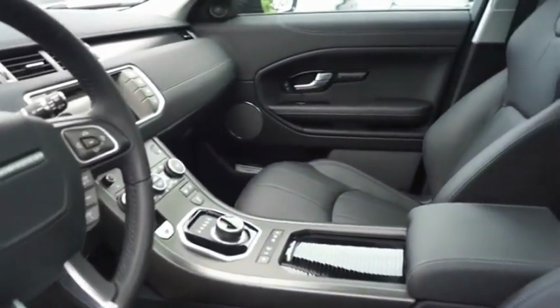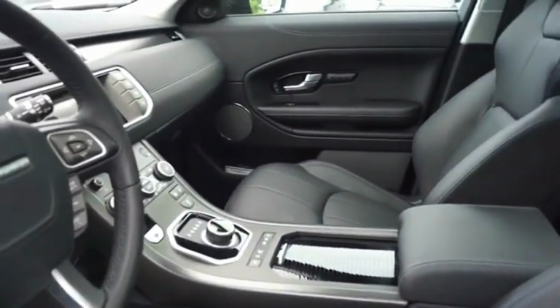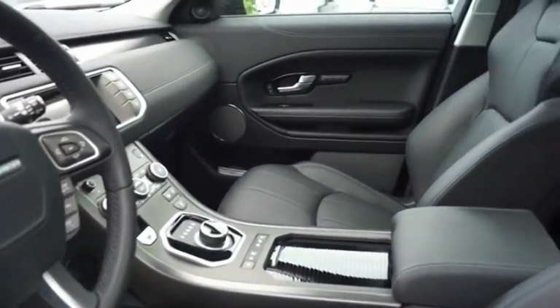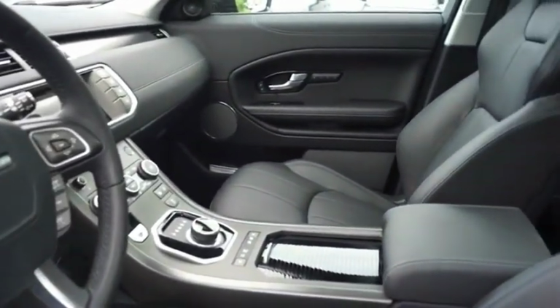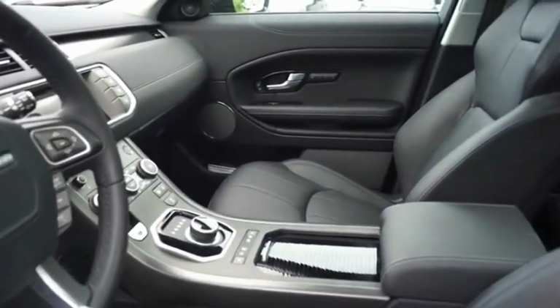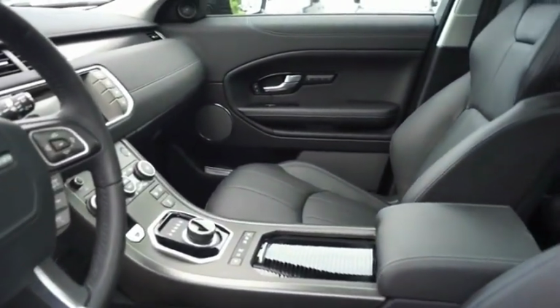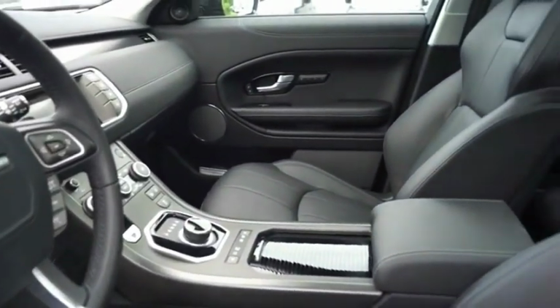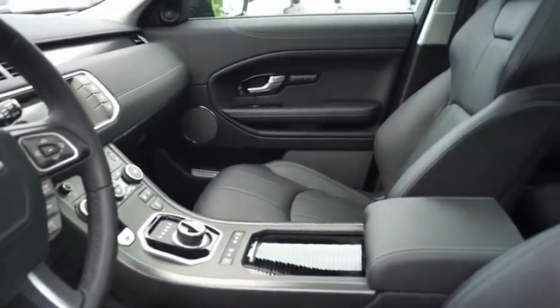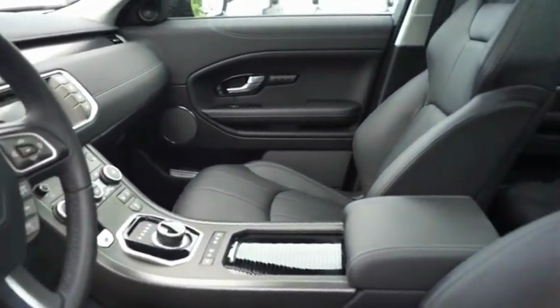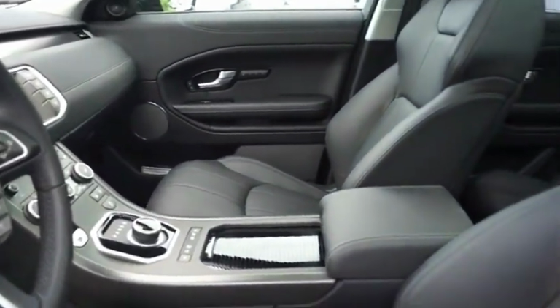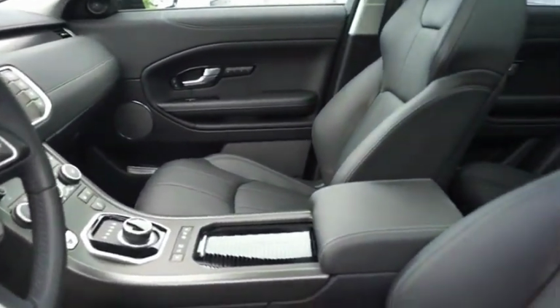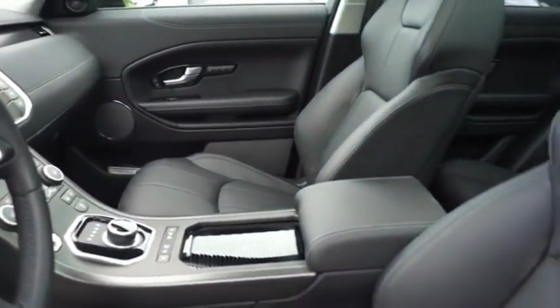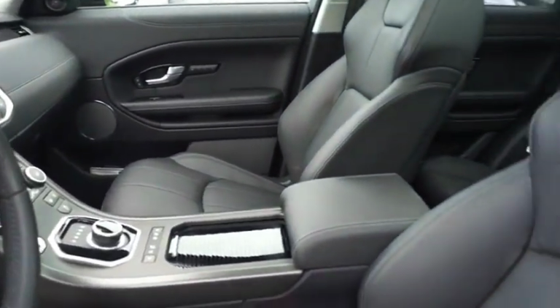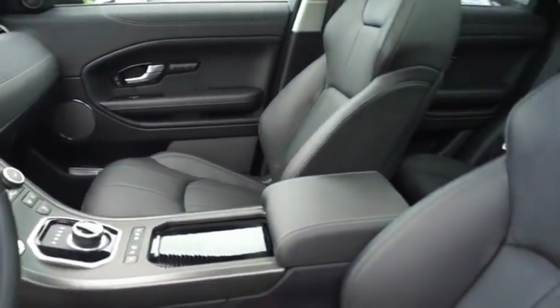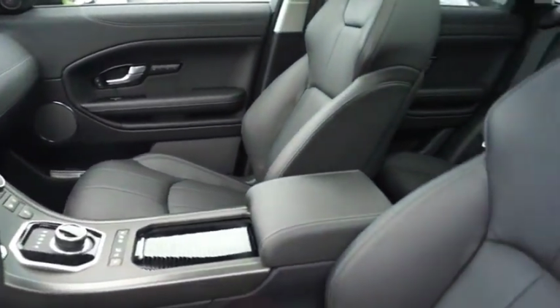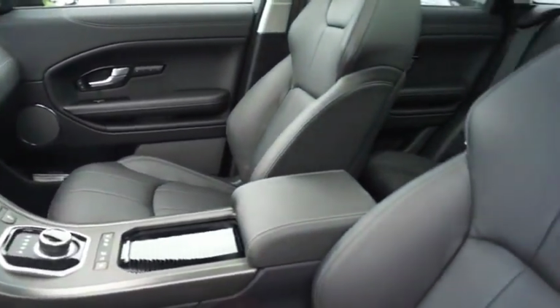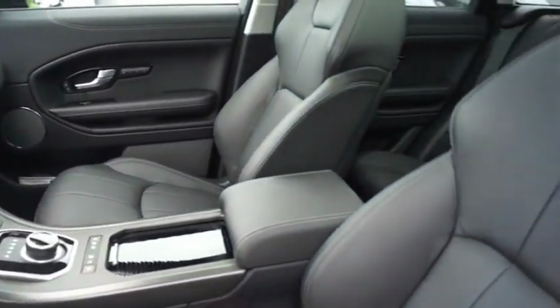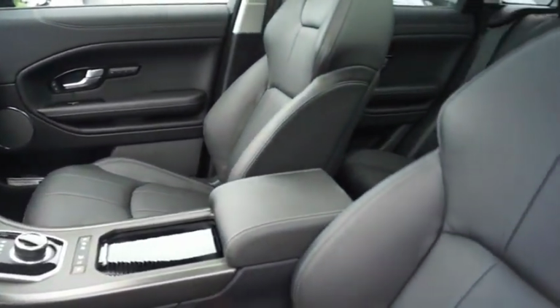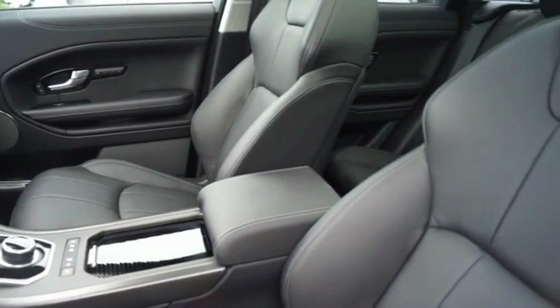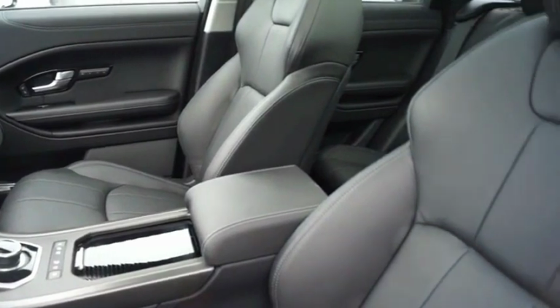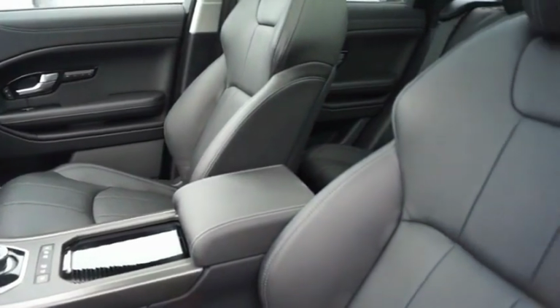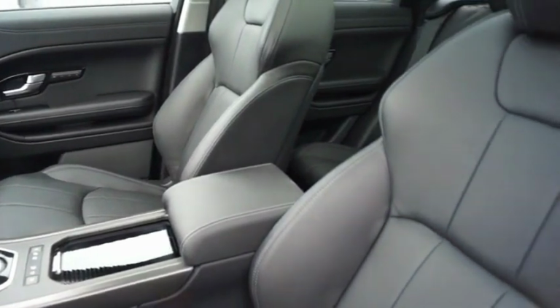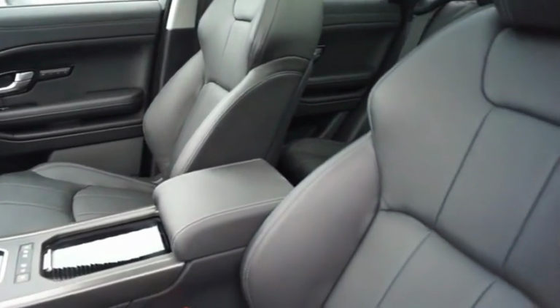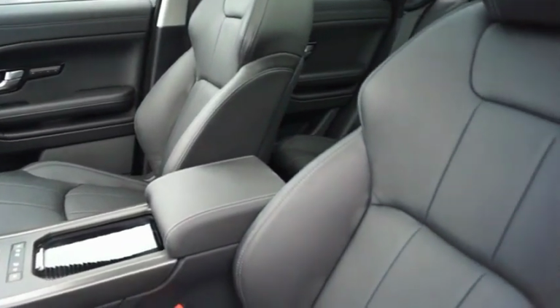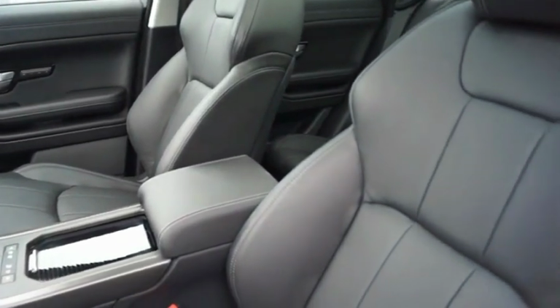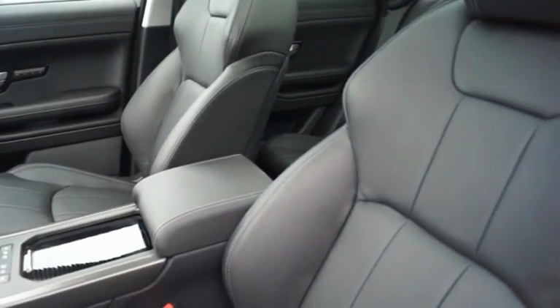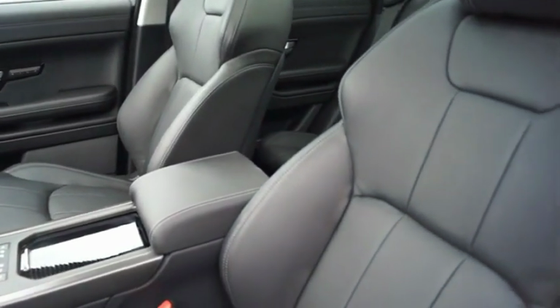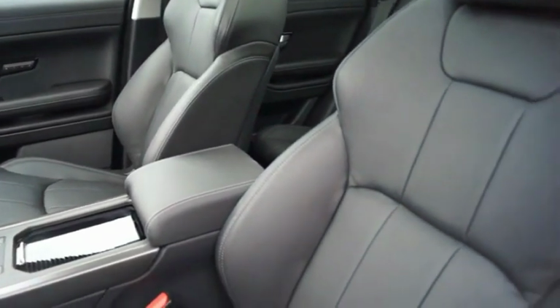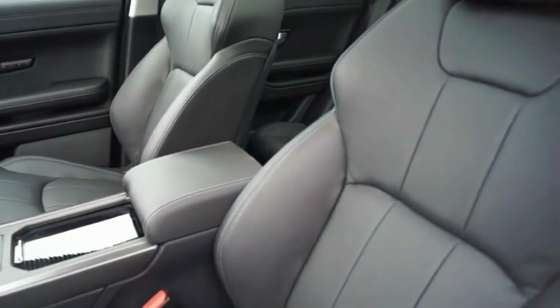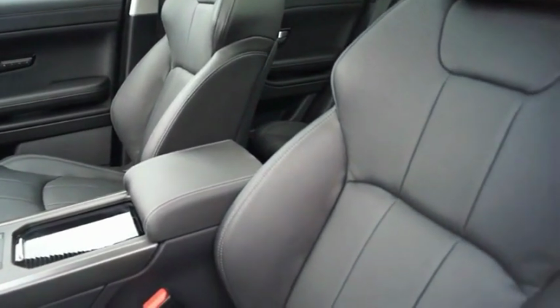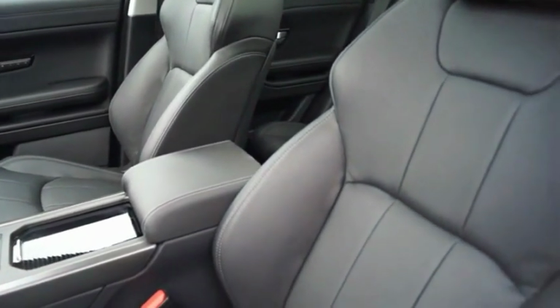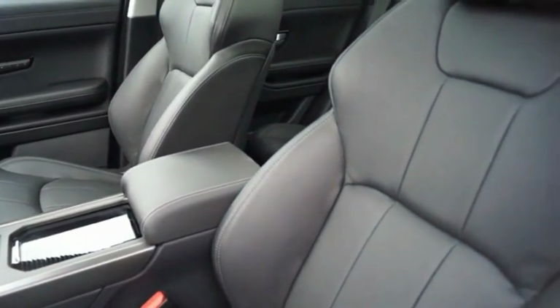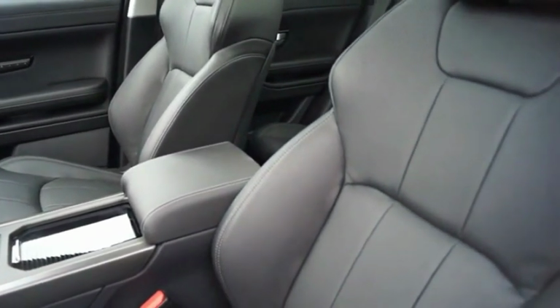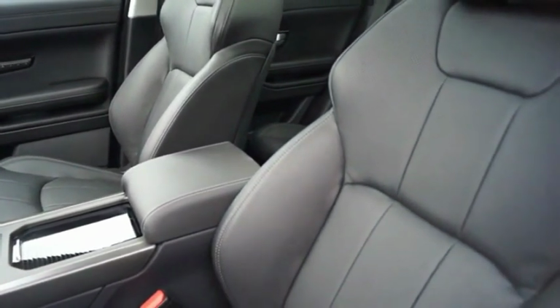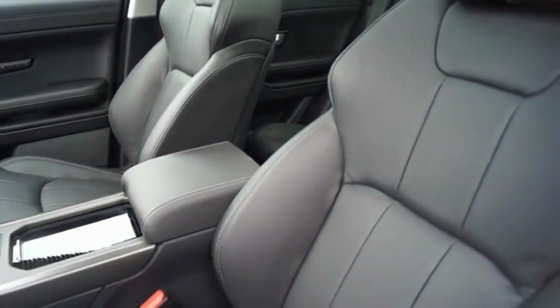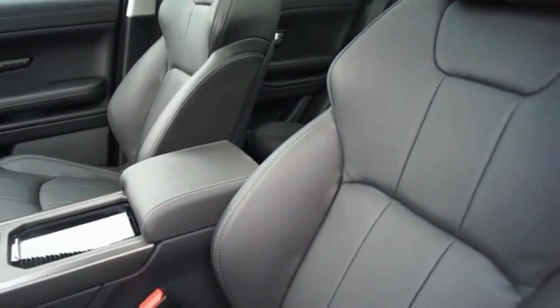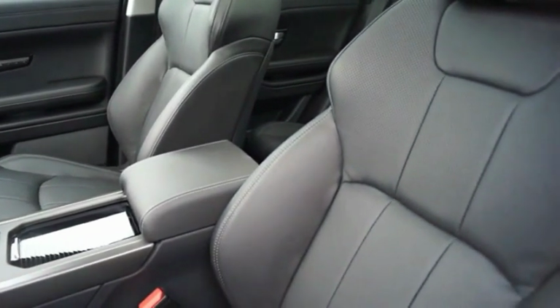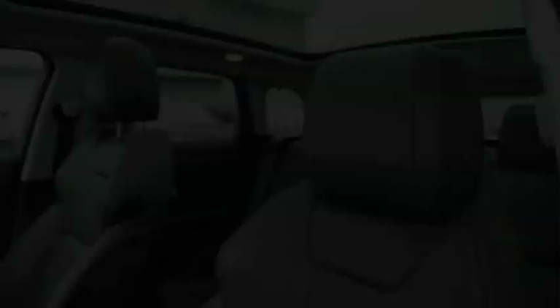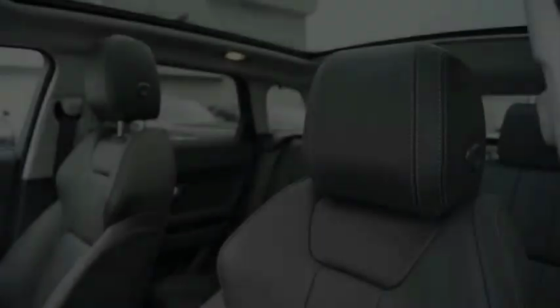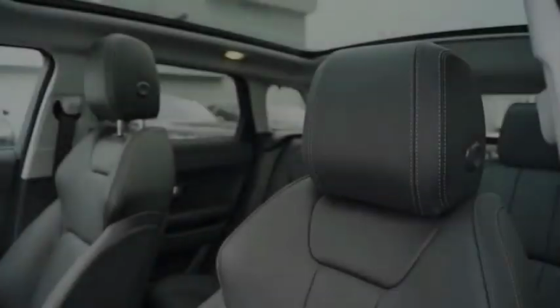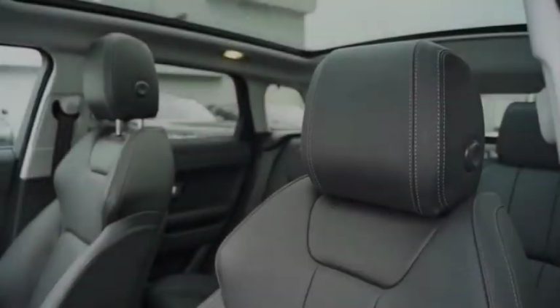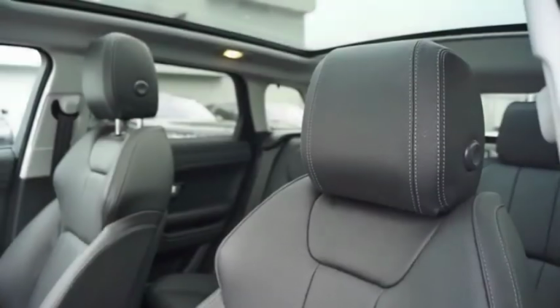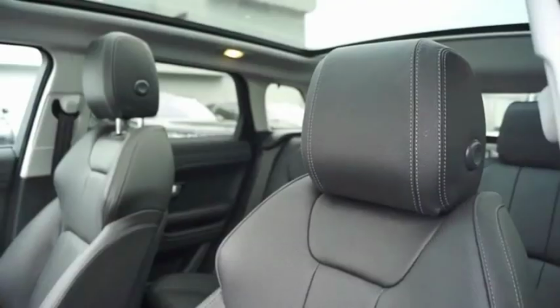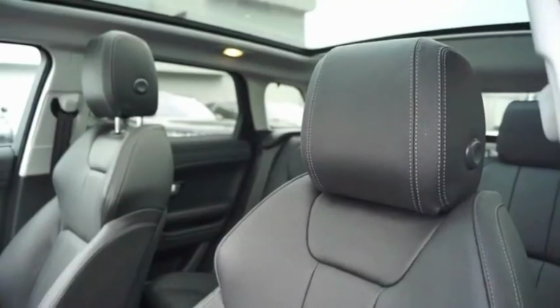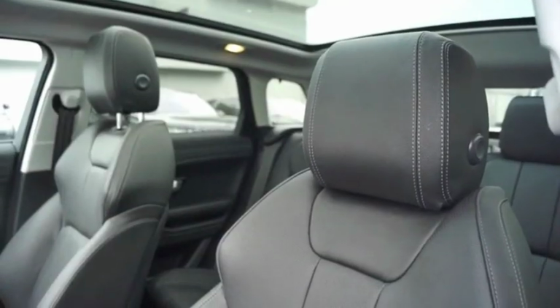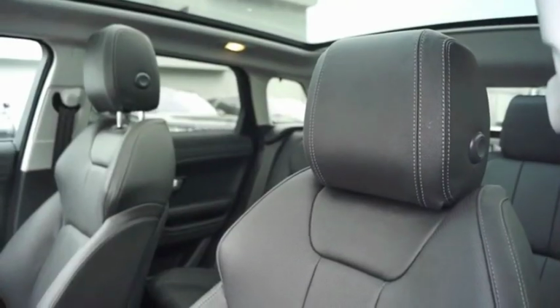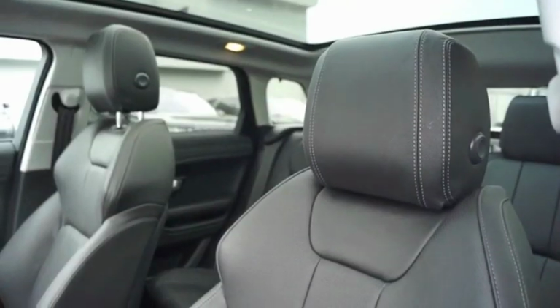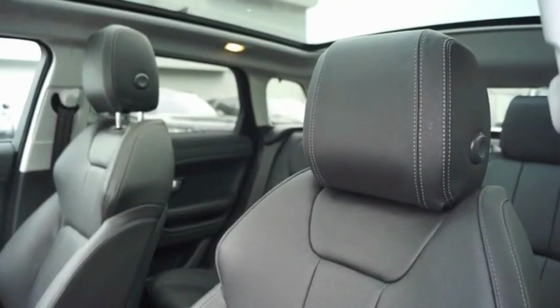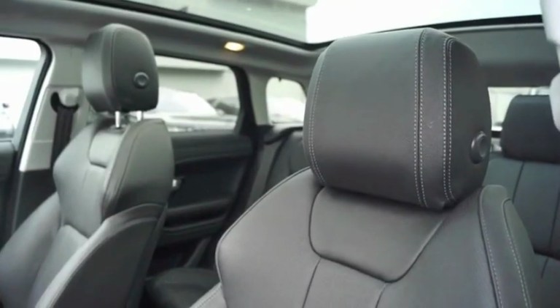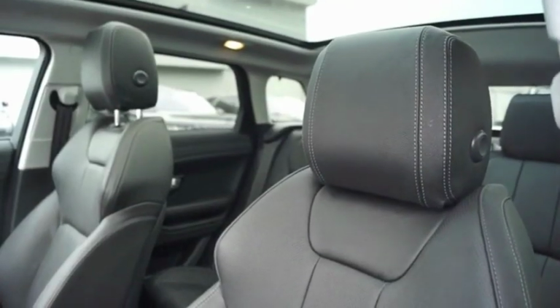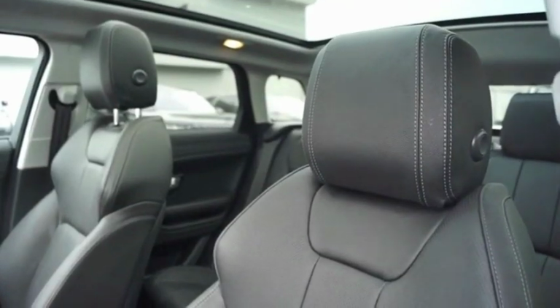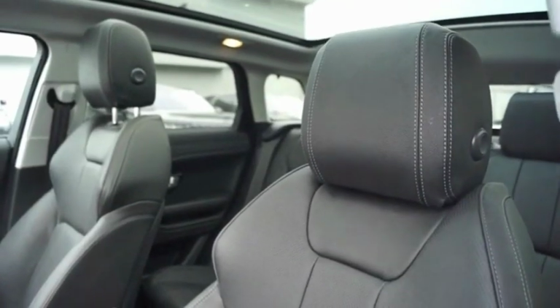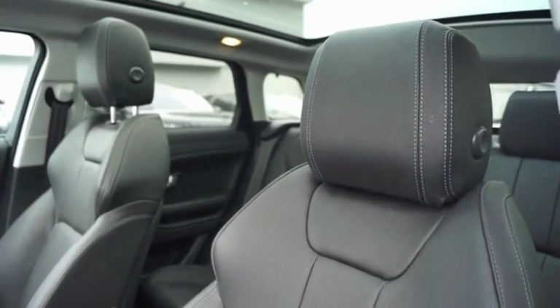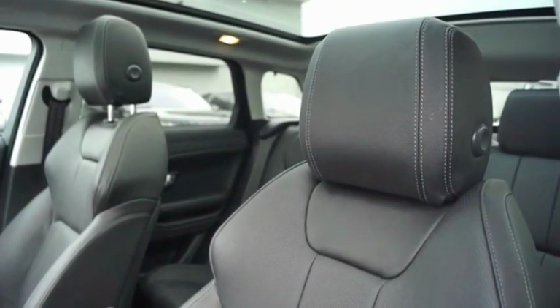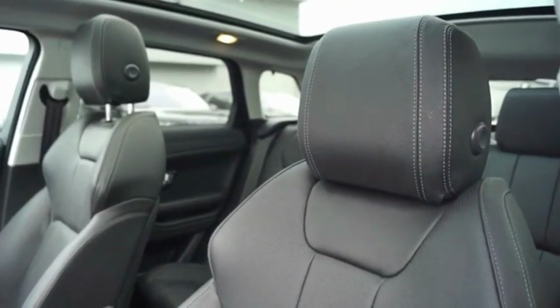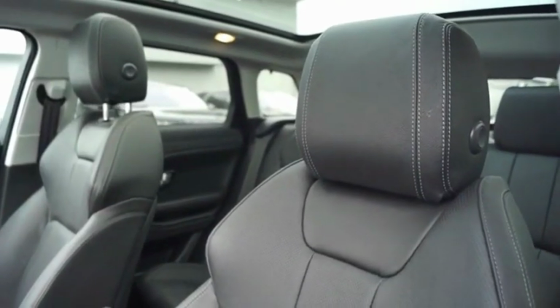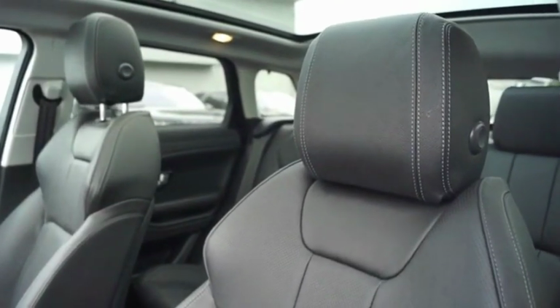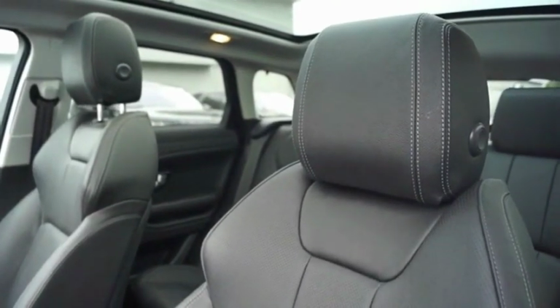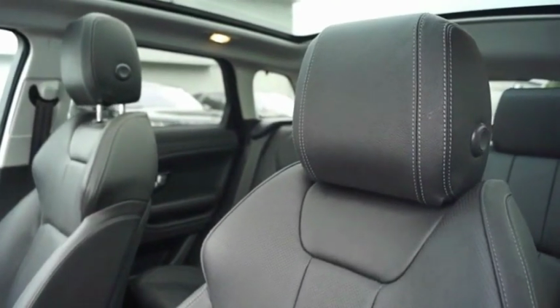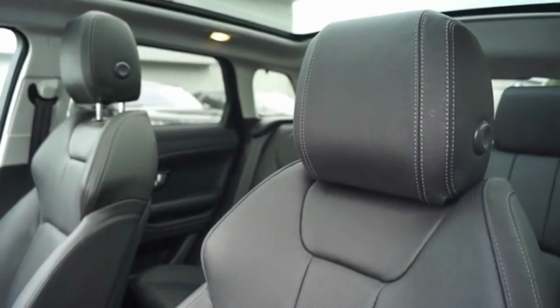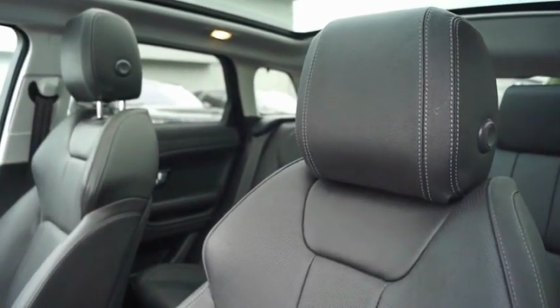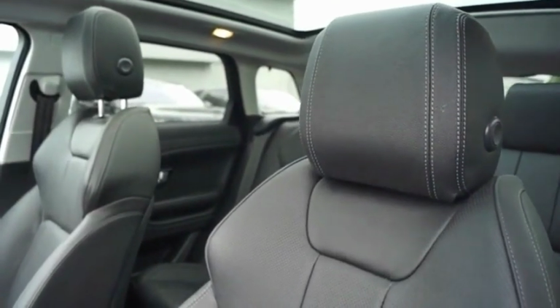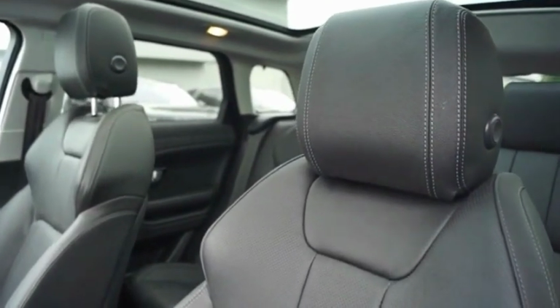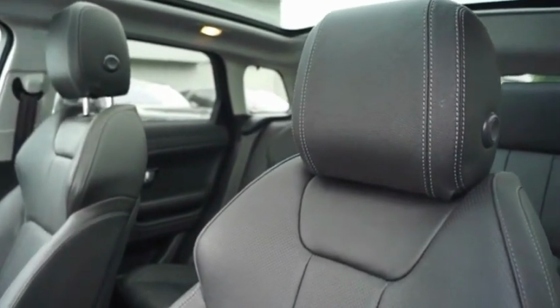The all-new Range Rover Evoque is the lightest and most fuel-efficient Range Rover to date, continuing our commitment to environmental sustainability. Come take a test drive today.